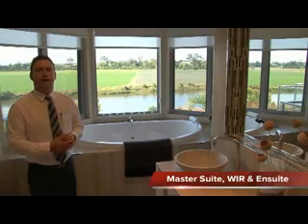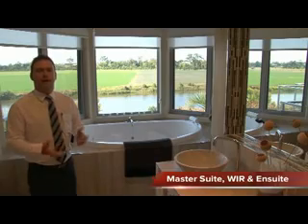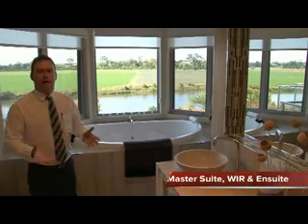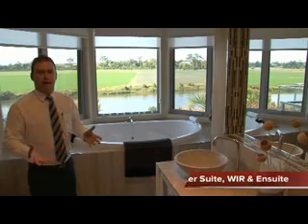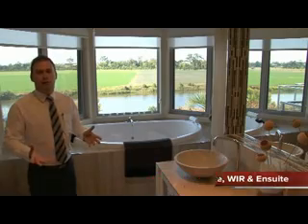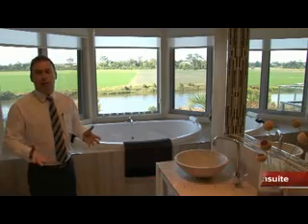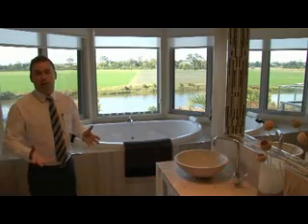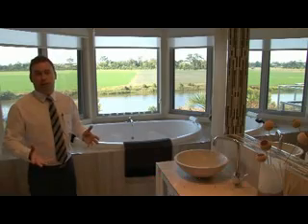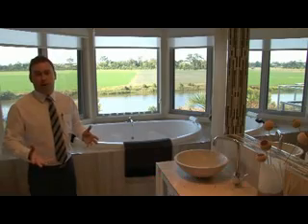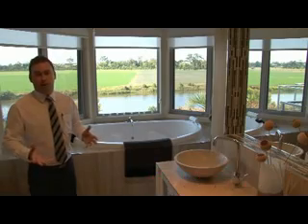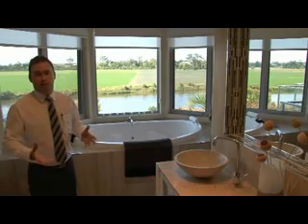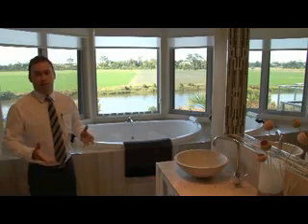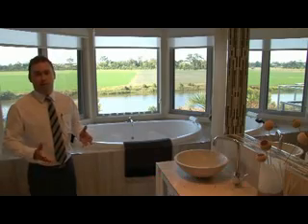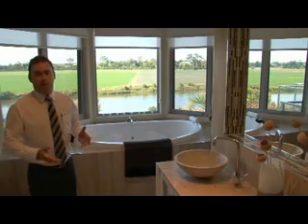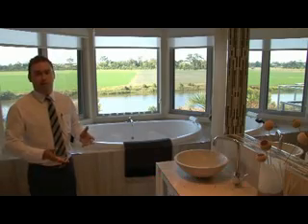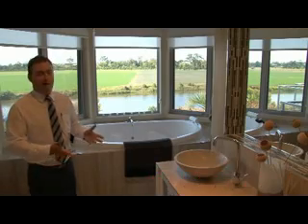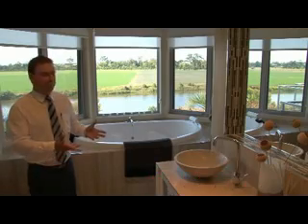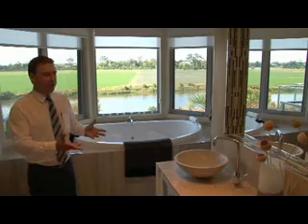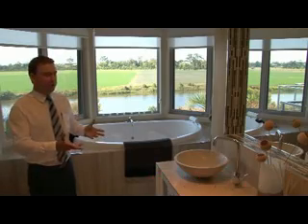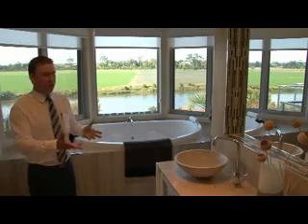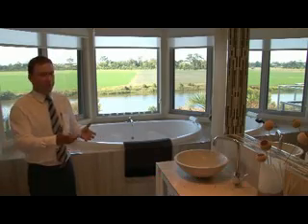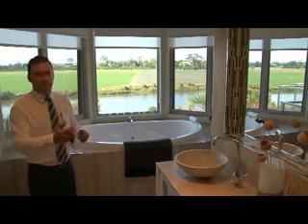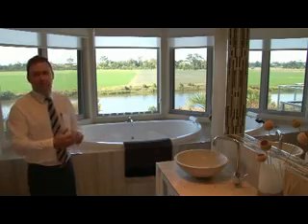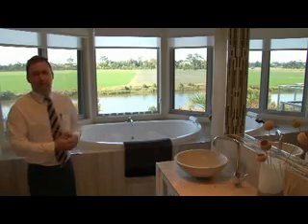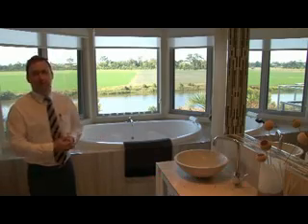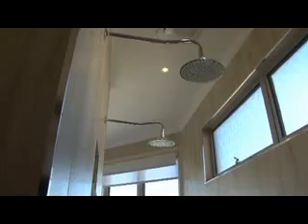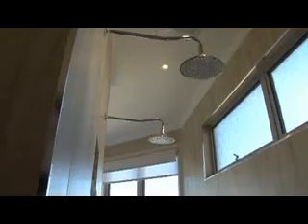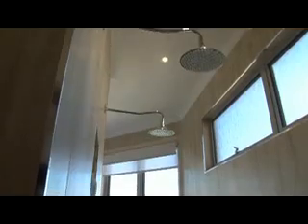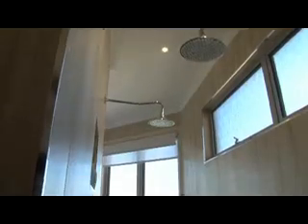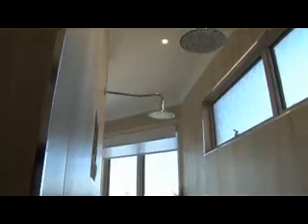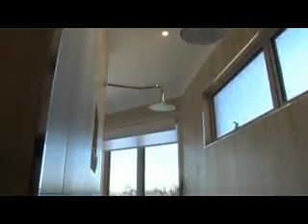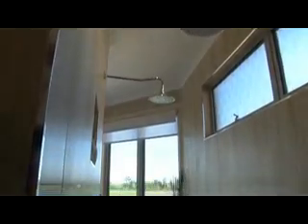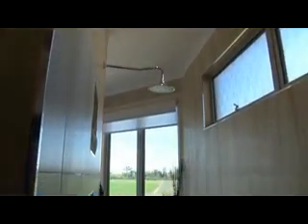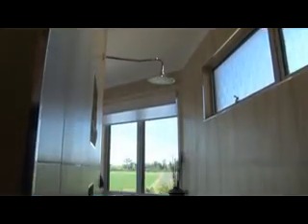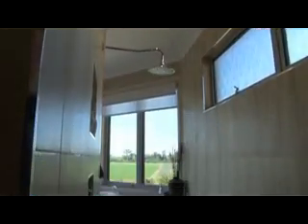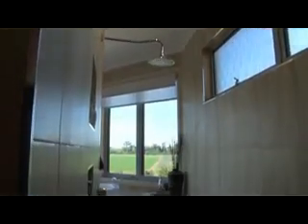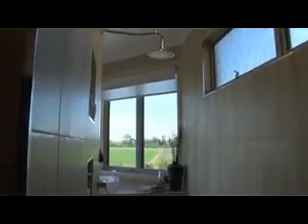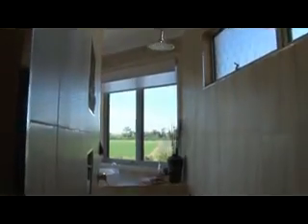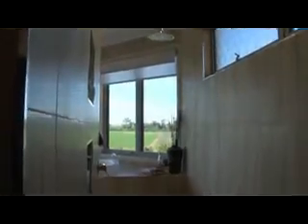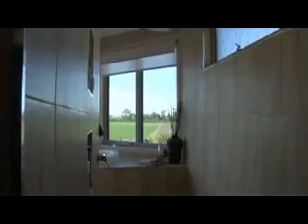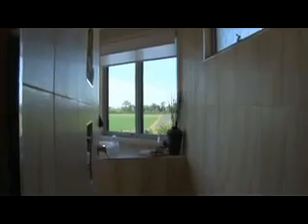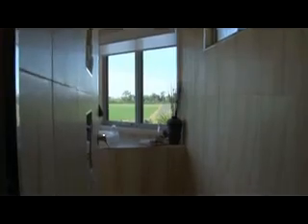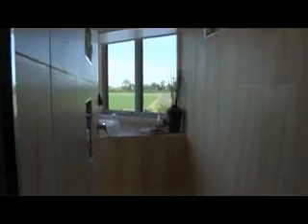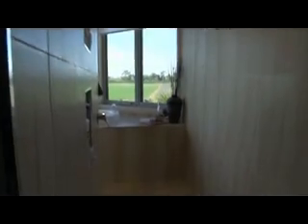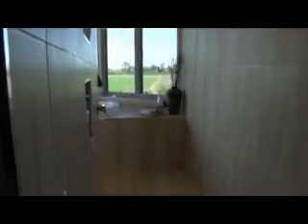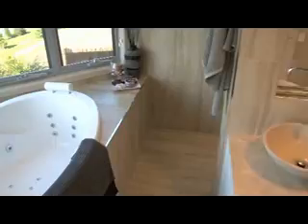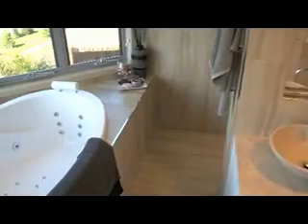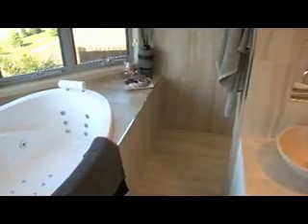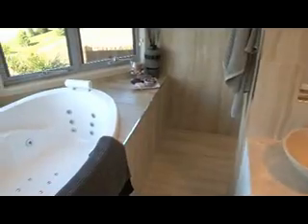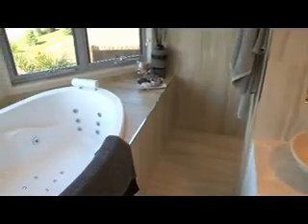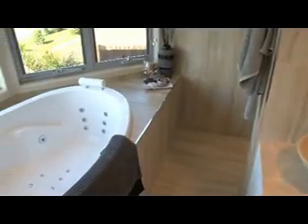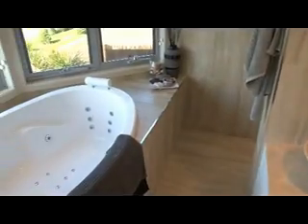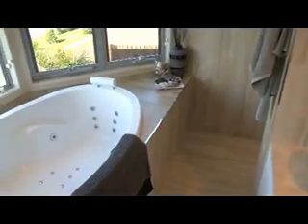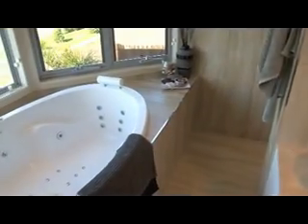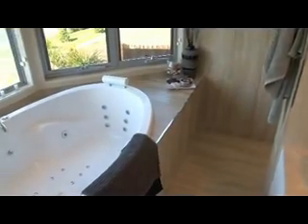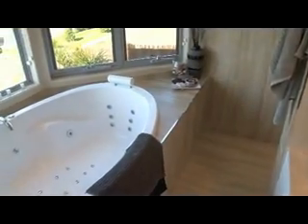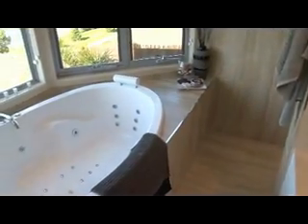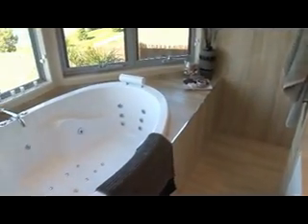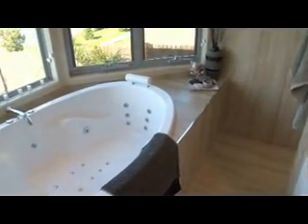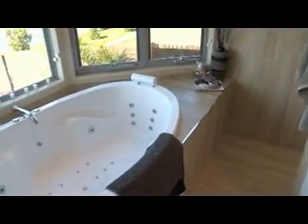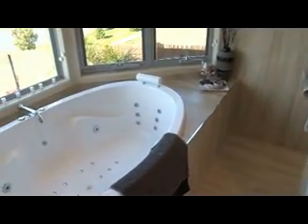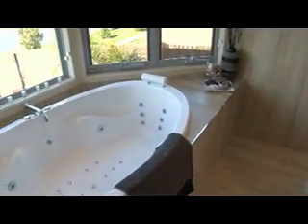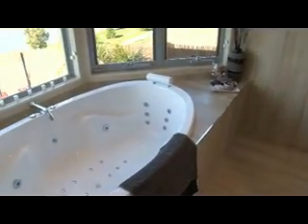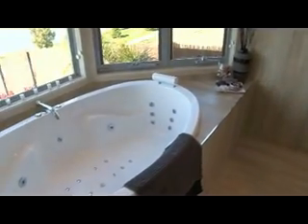An ensuite of the highest quality with marble bench tops, double vanity, a double walk-through shower, and a hydrotherapy spa which takes in the spectacular views.